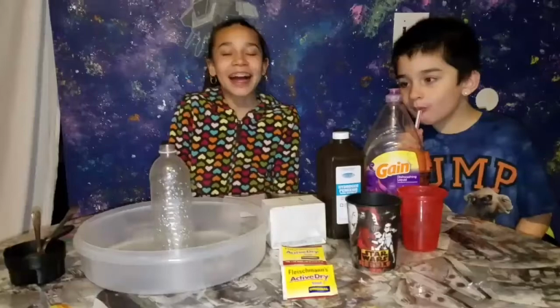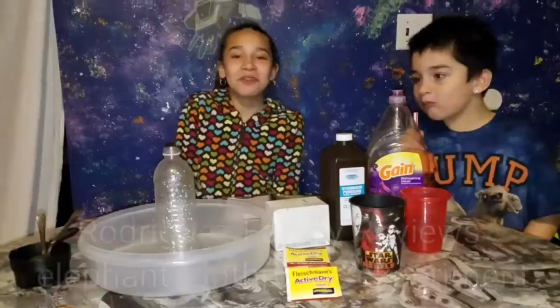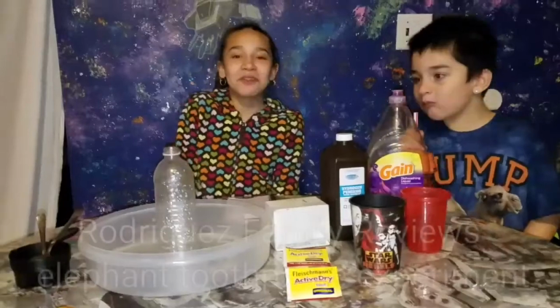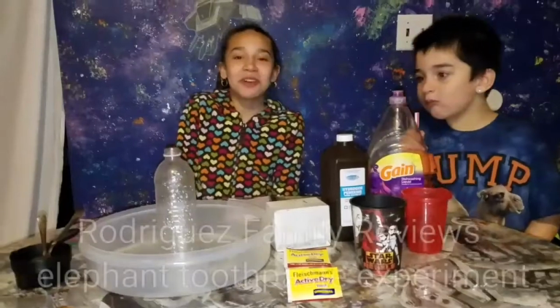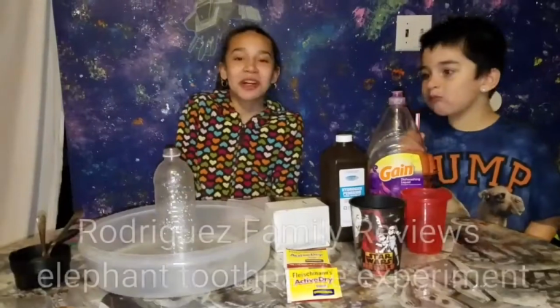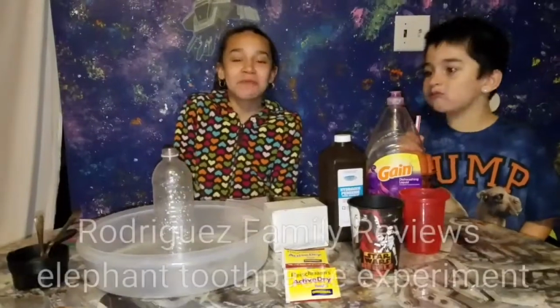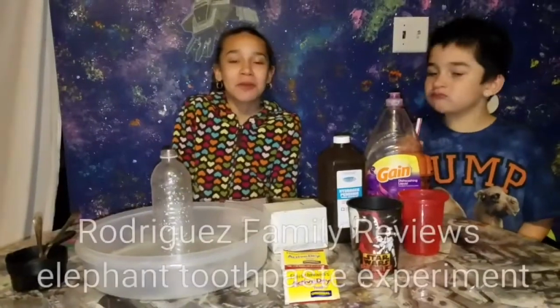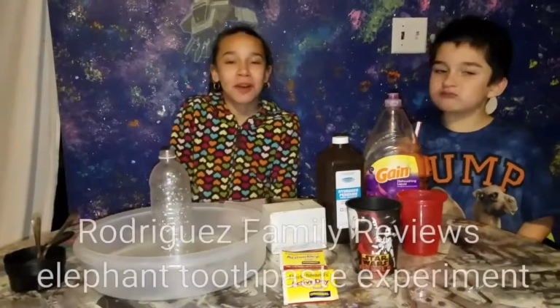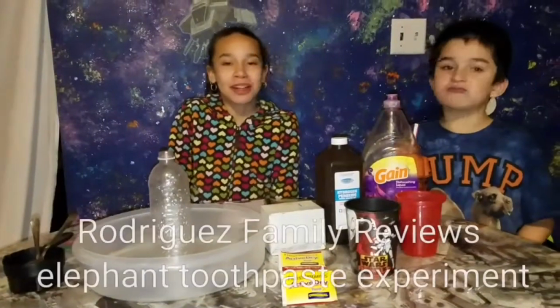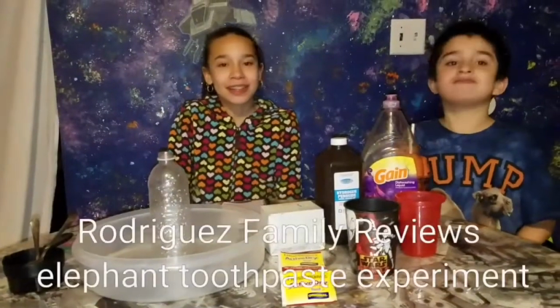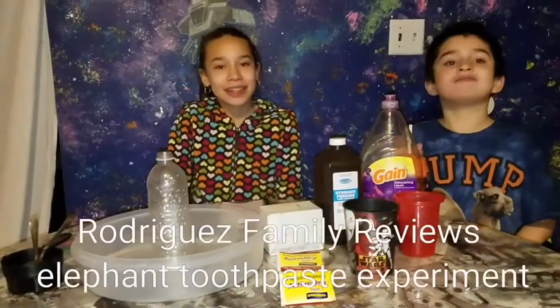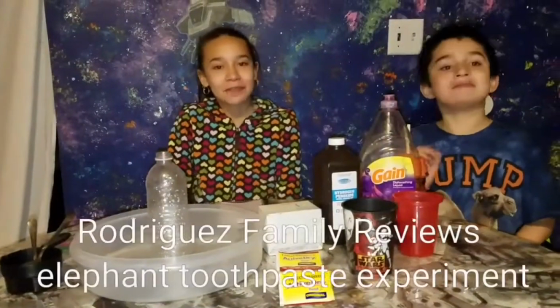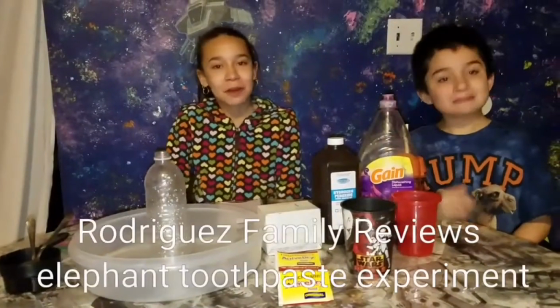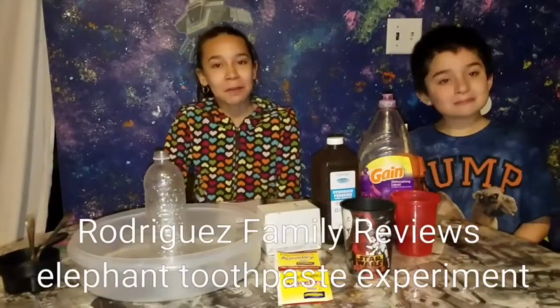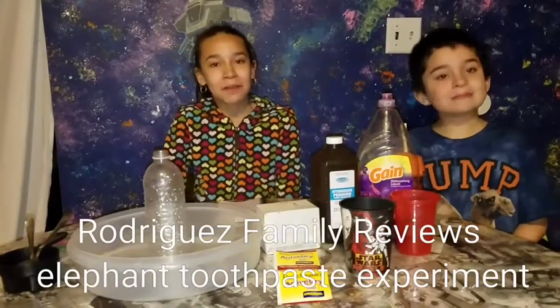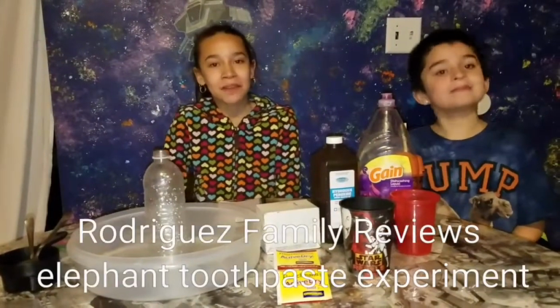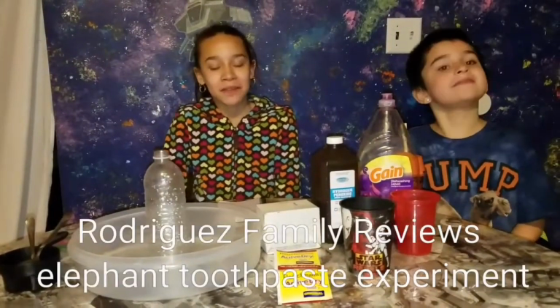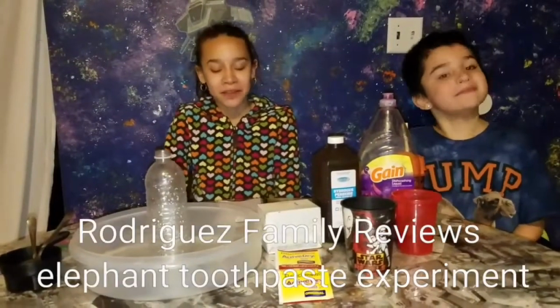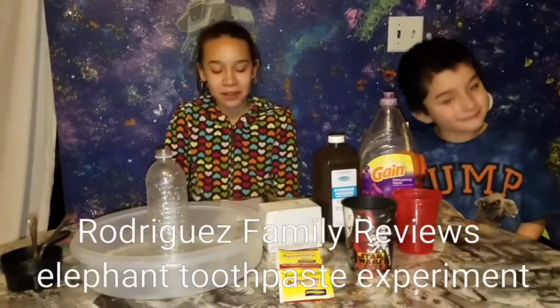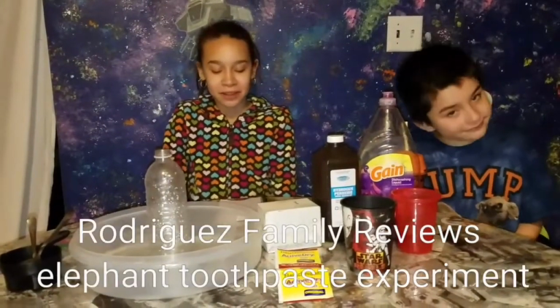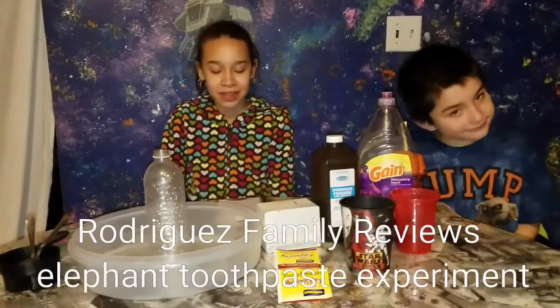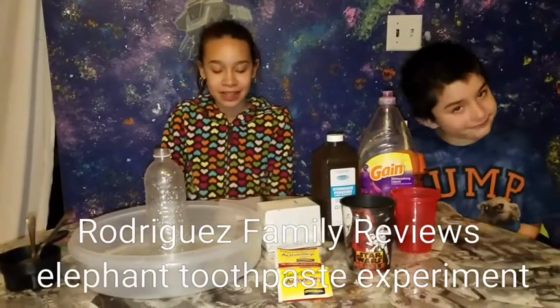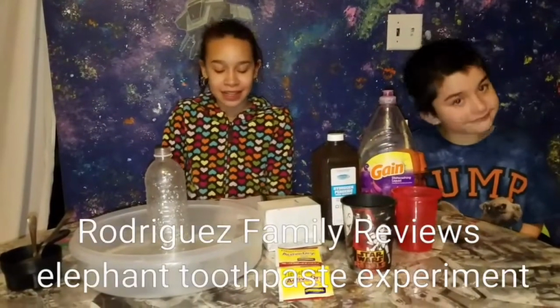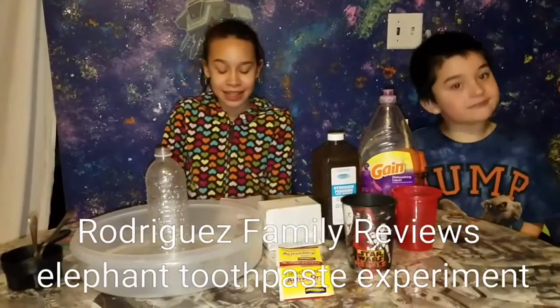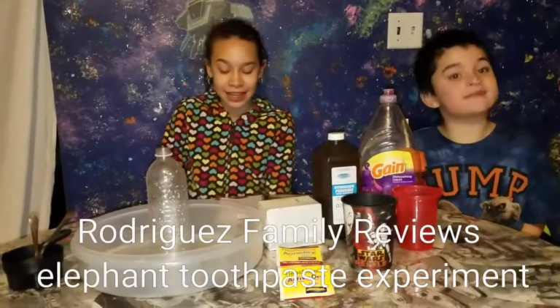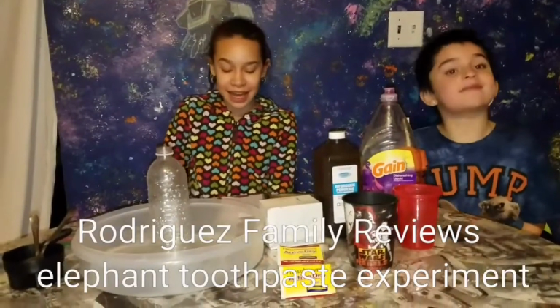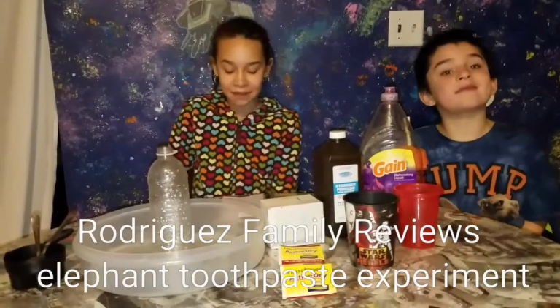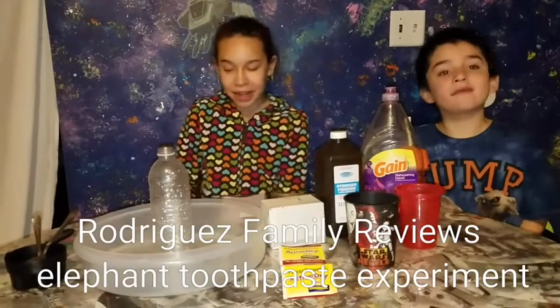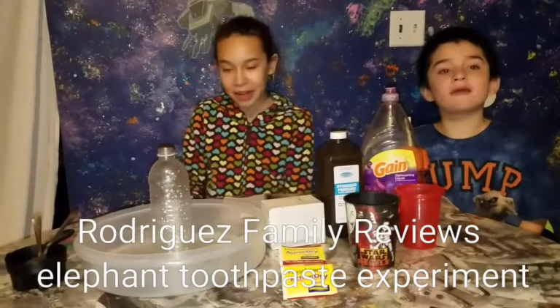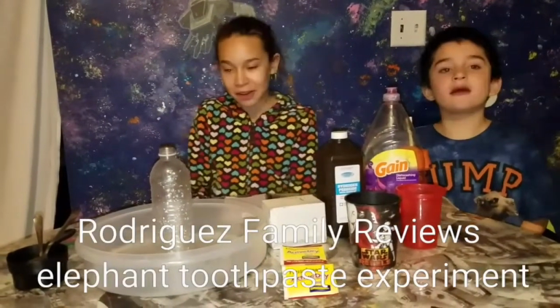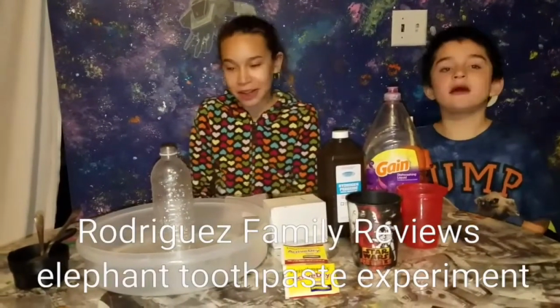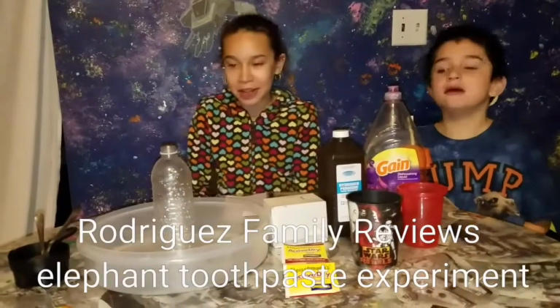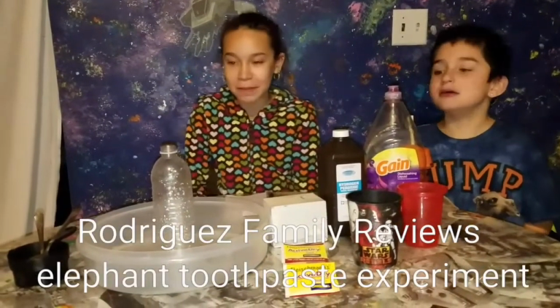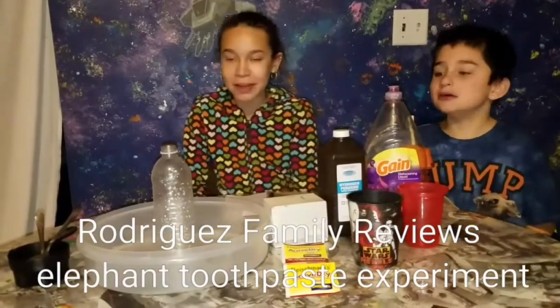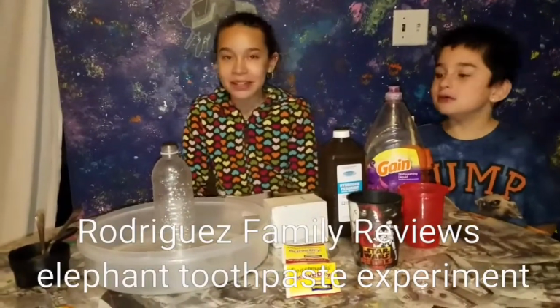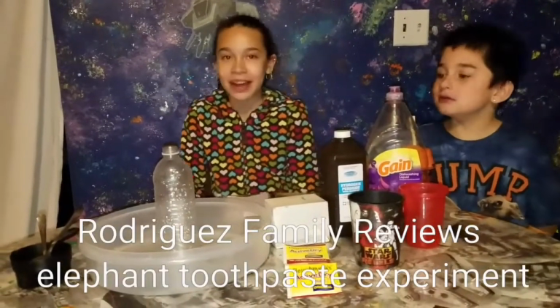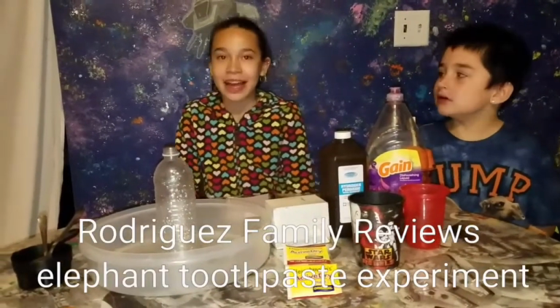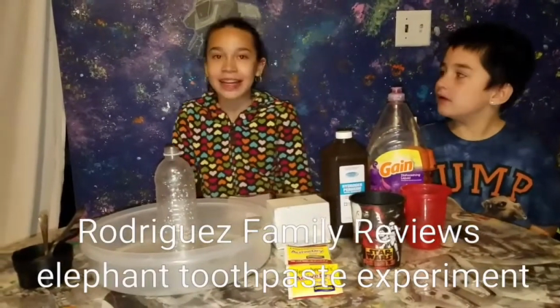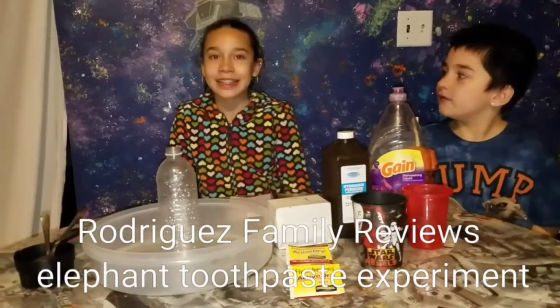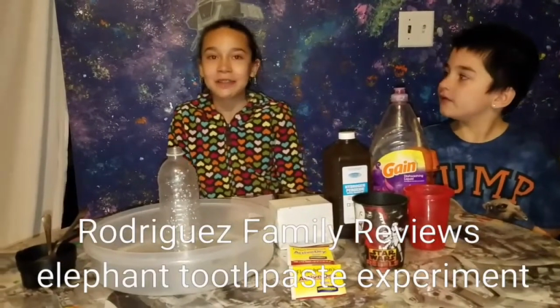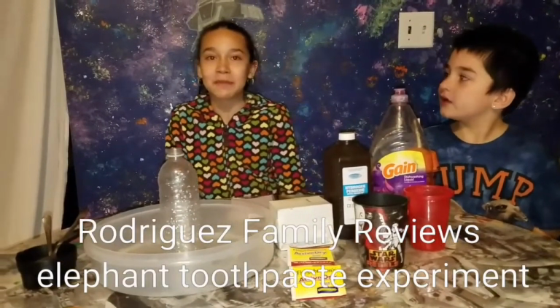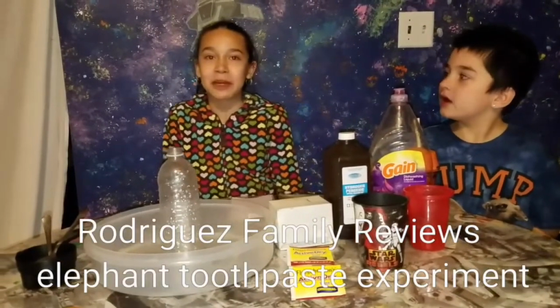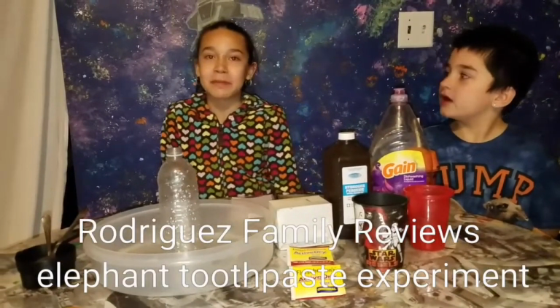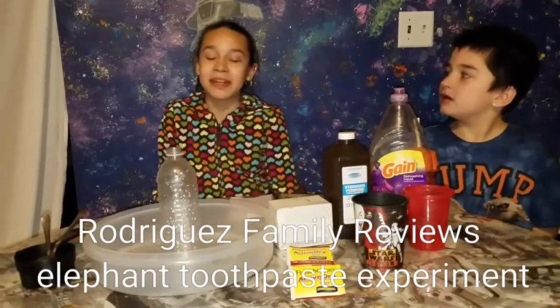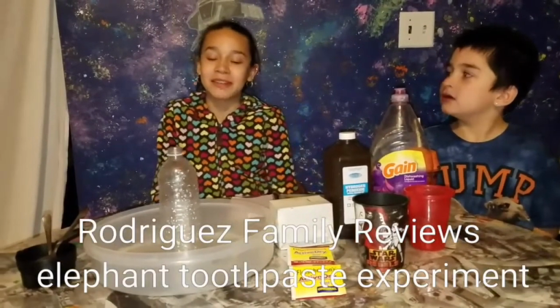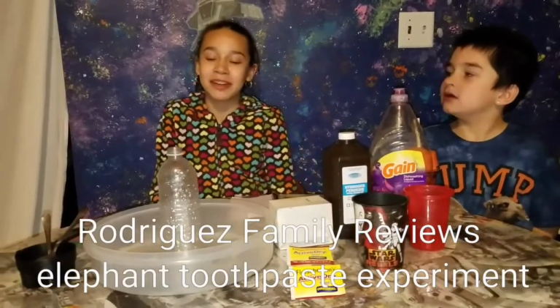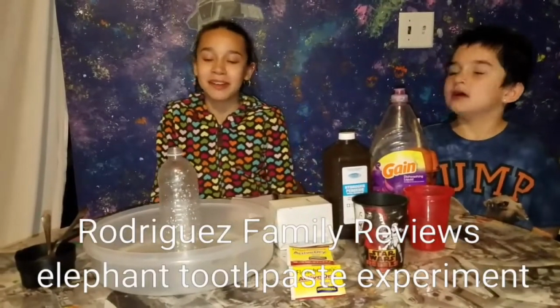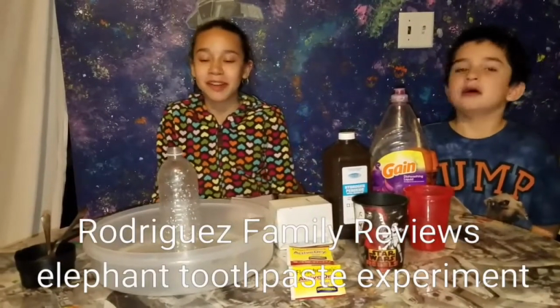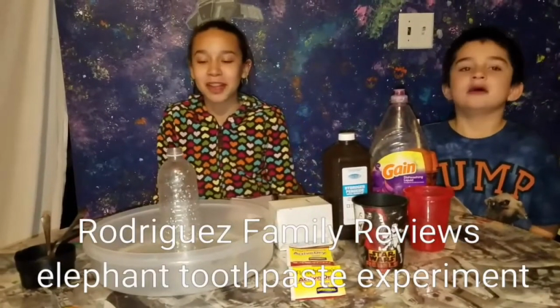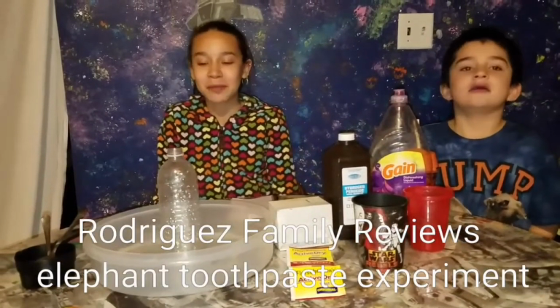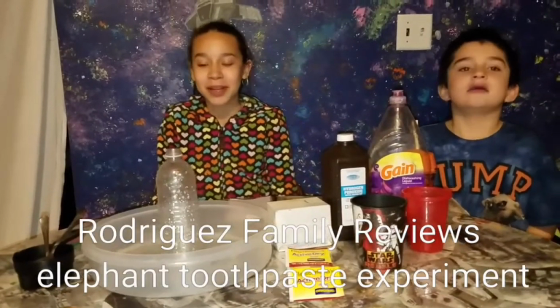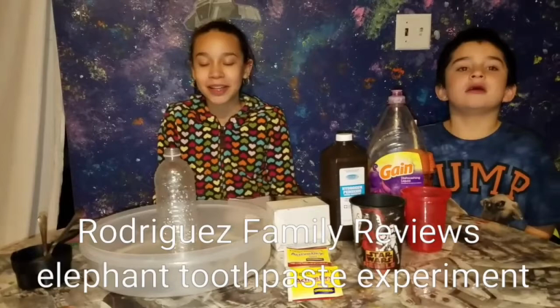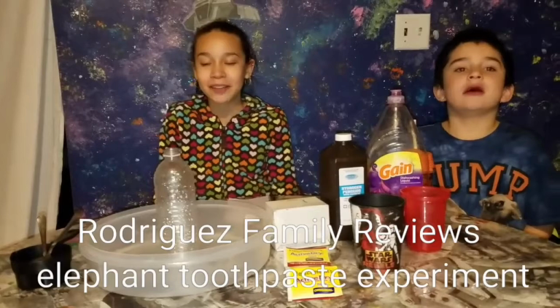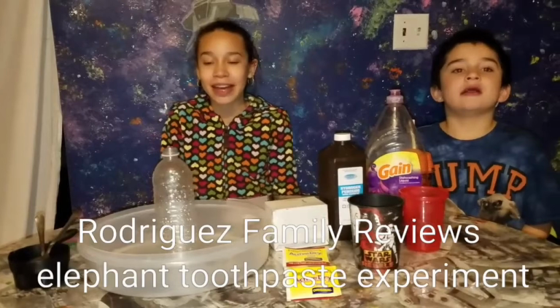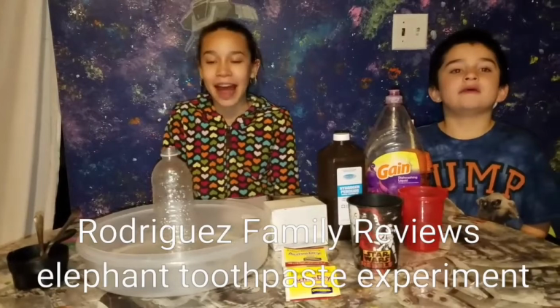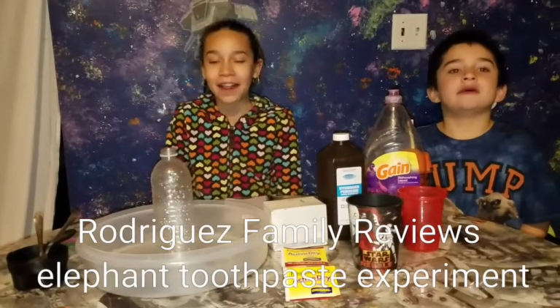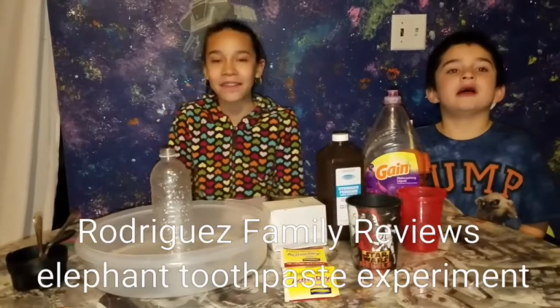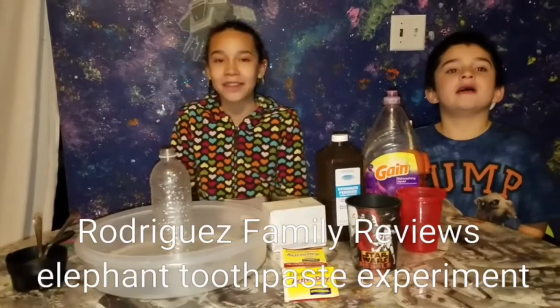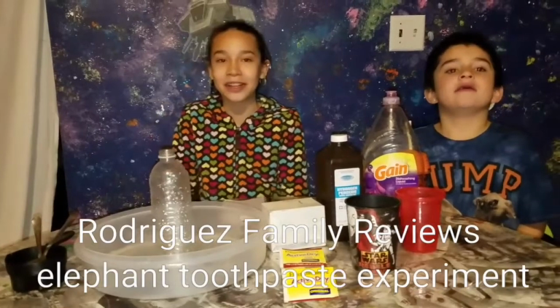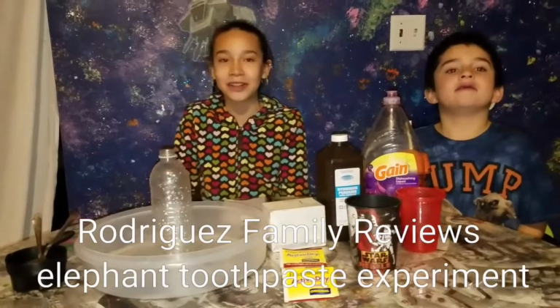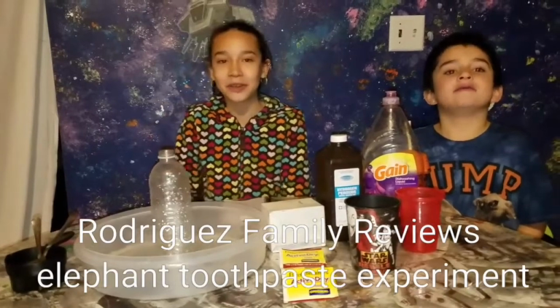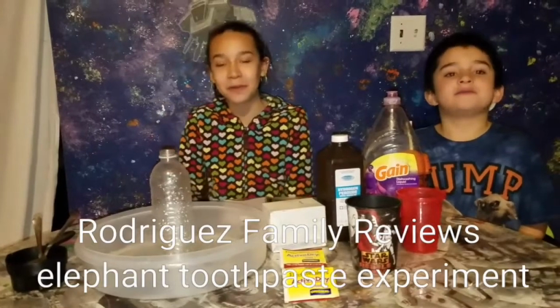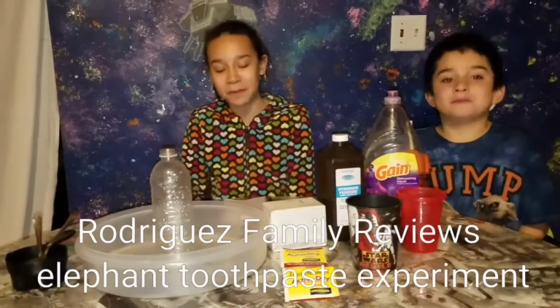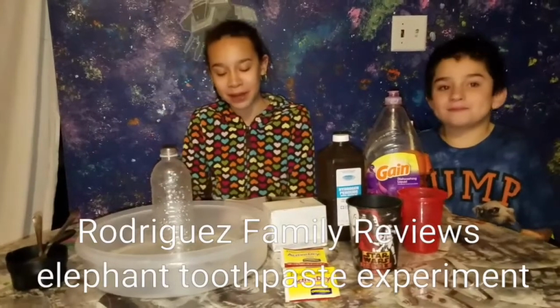Hi guys, welcome to Rodriguez Family Reviews. Today we're going to be trying an experiment — we're going to be doing elephant toothpaste.